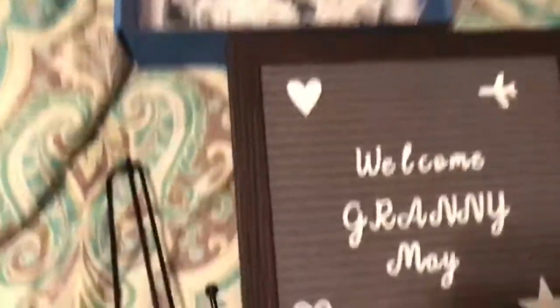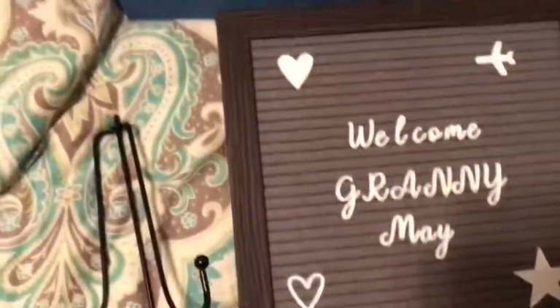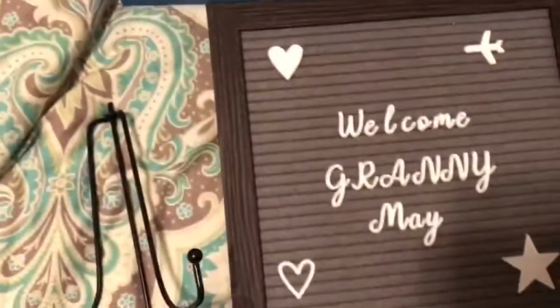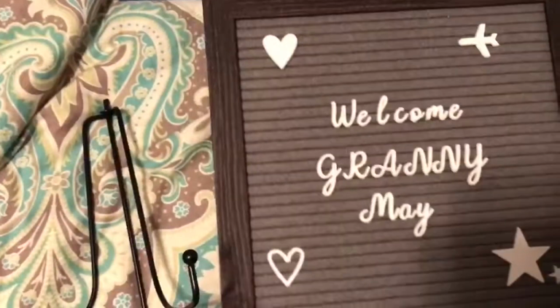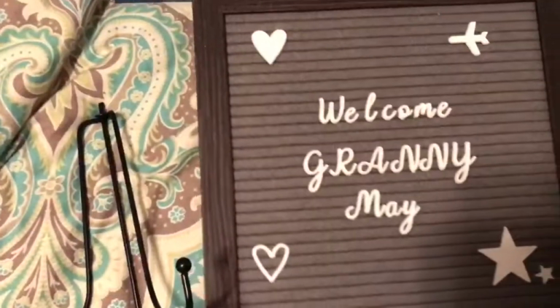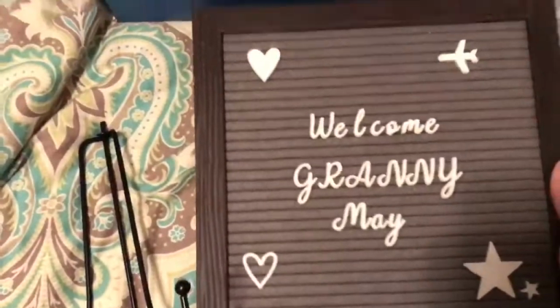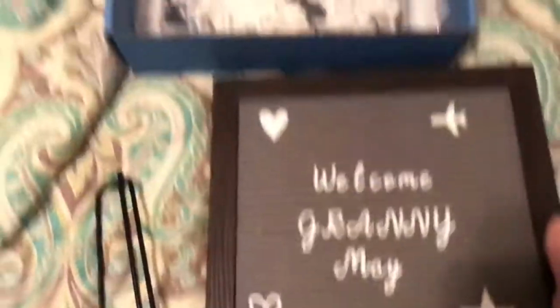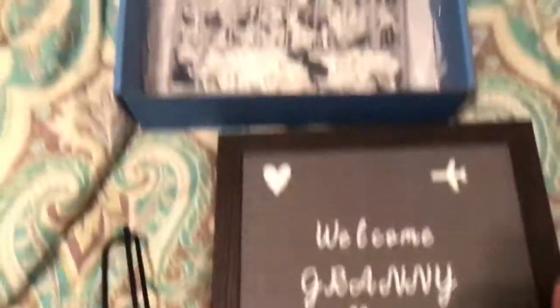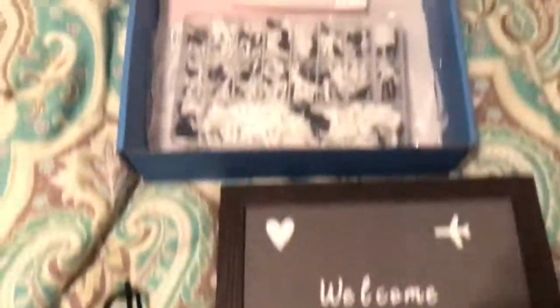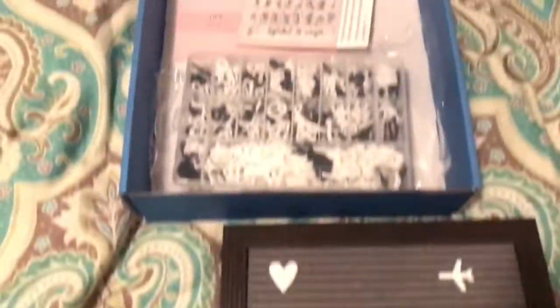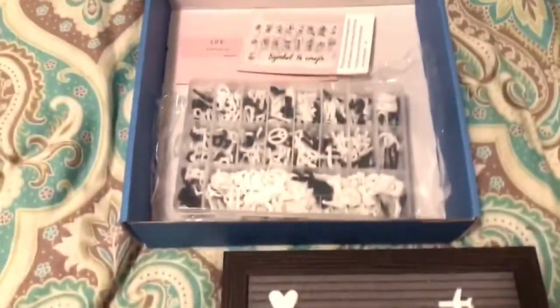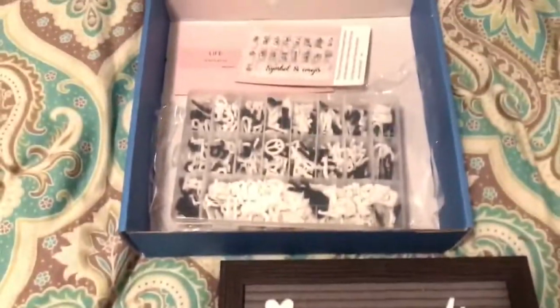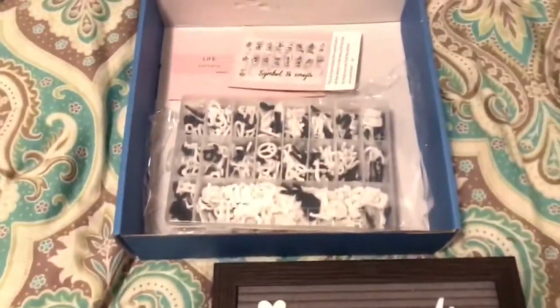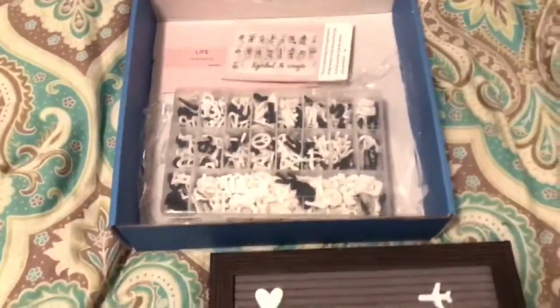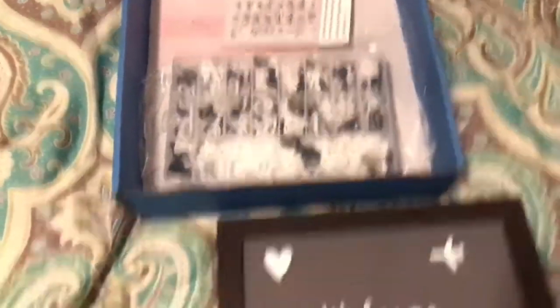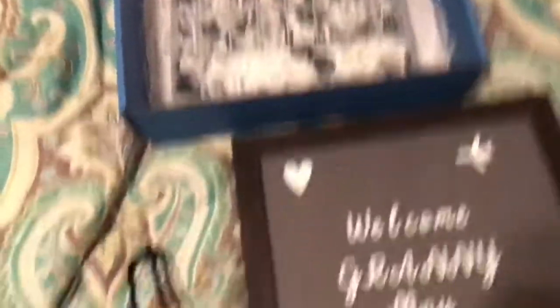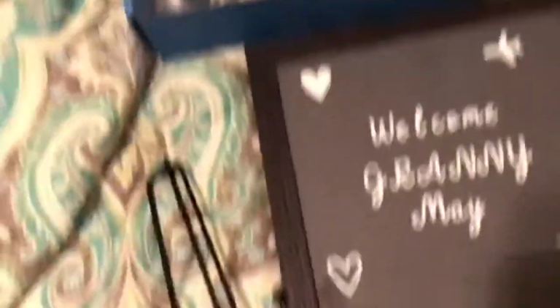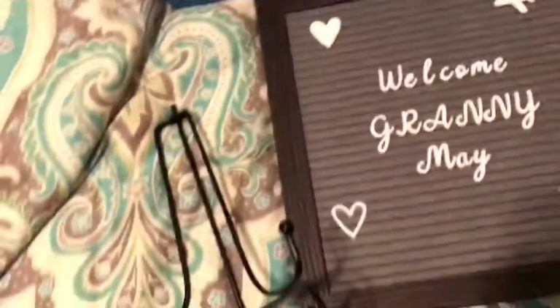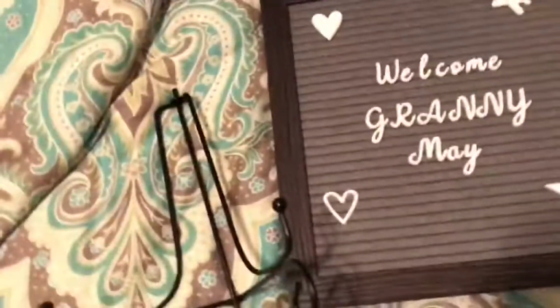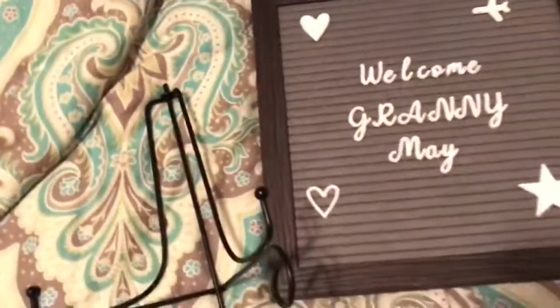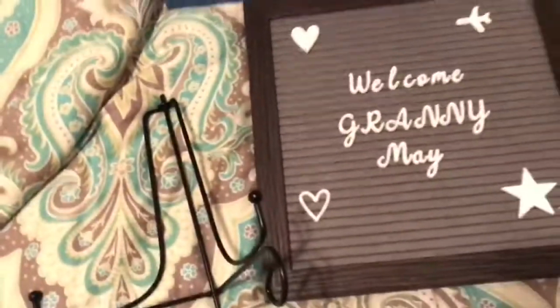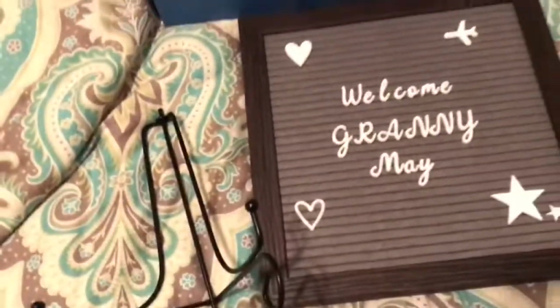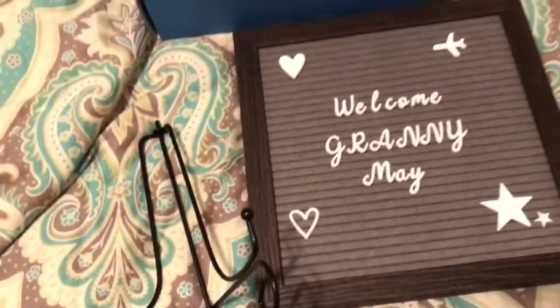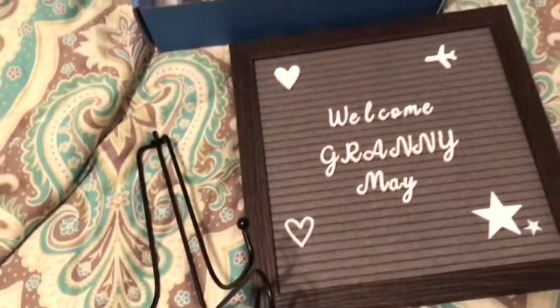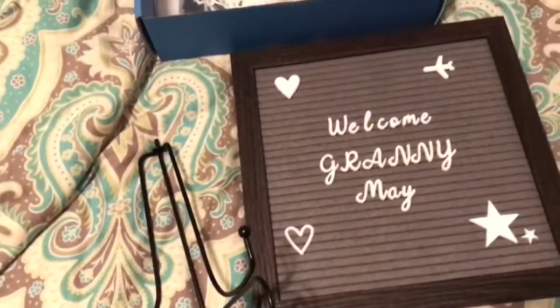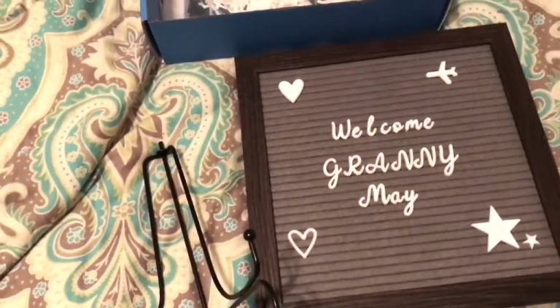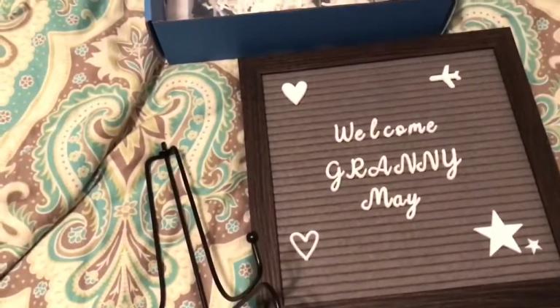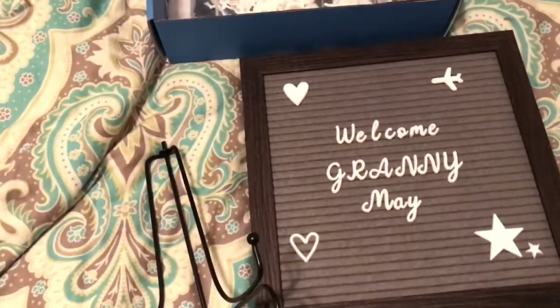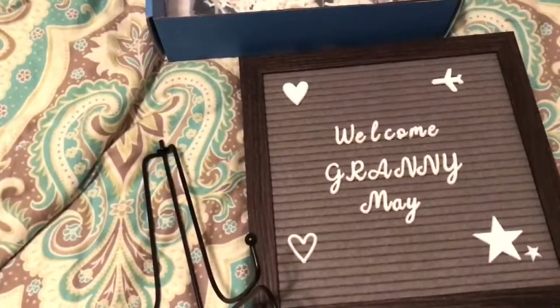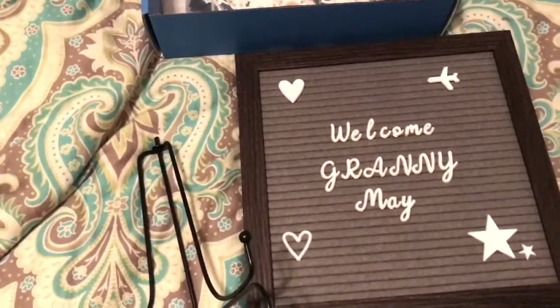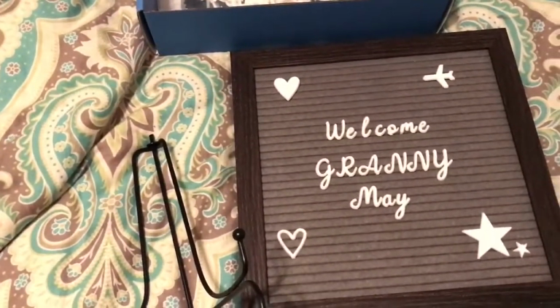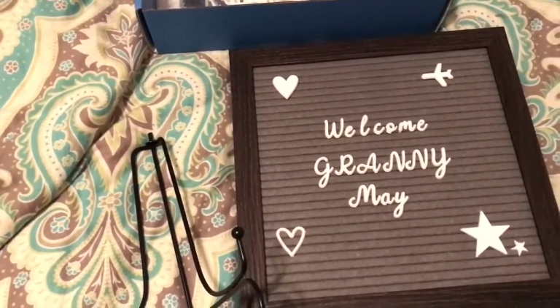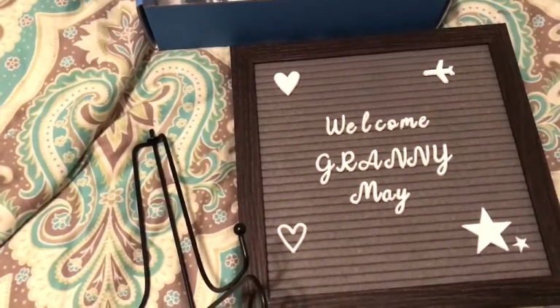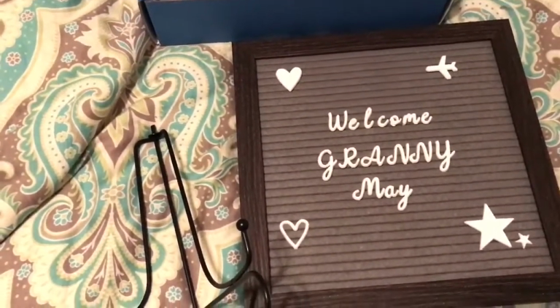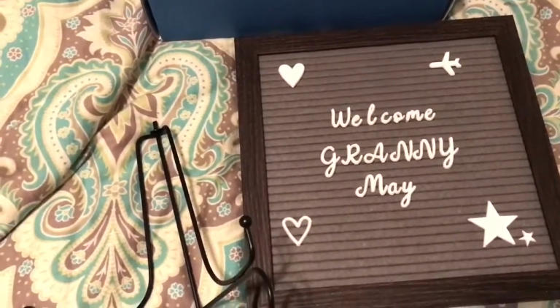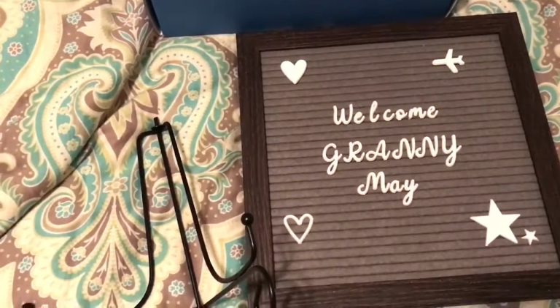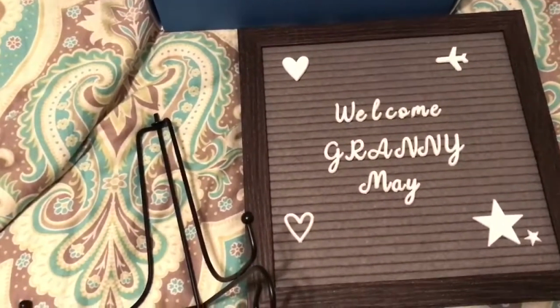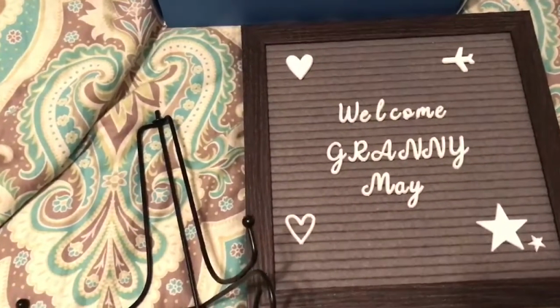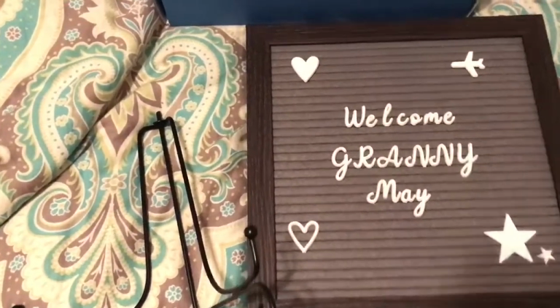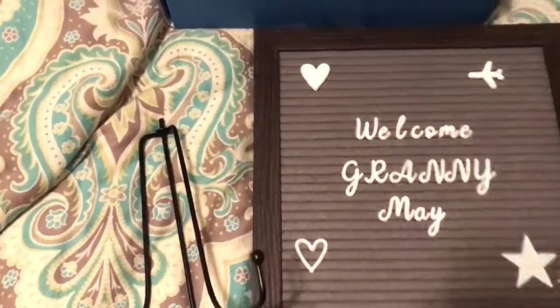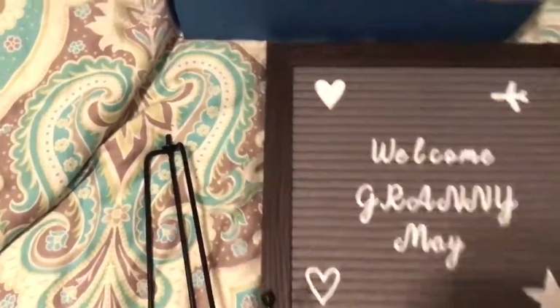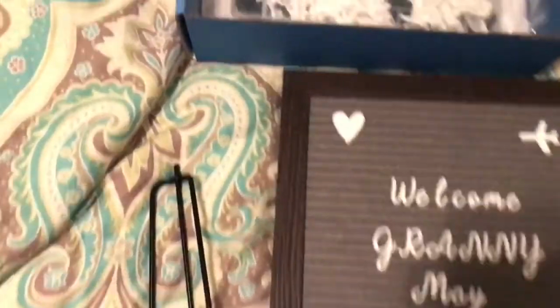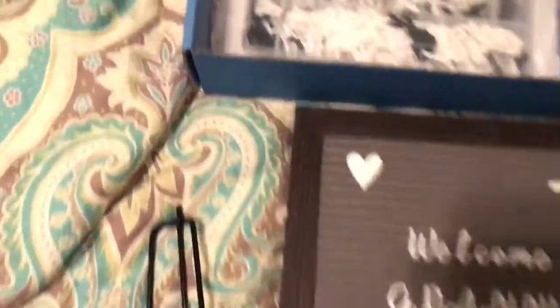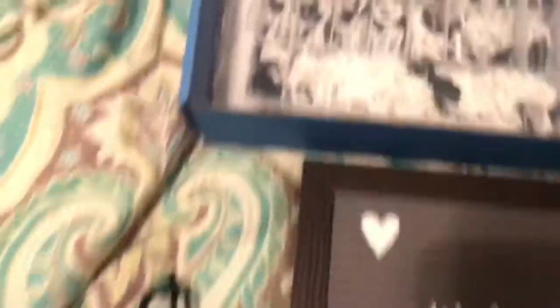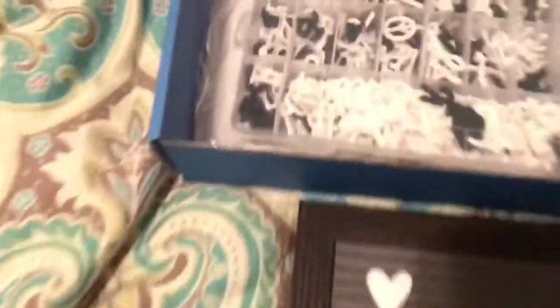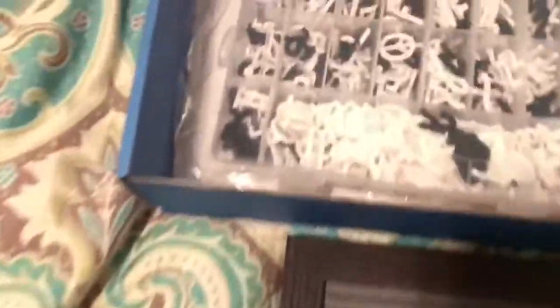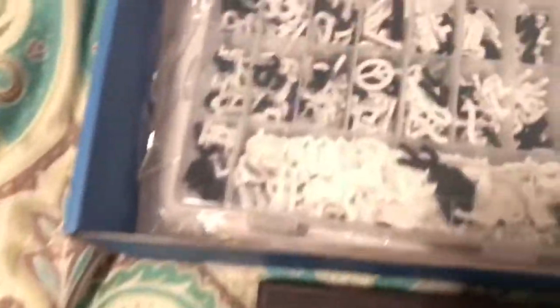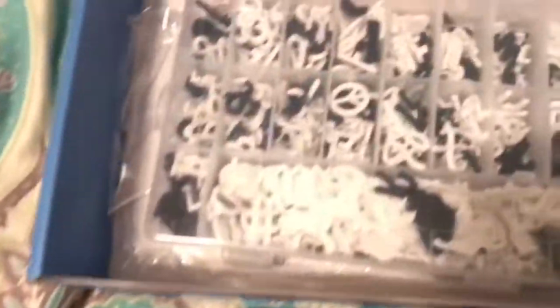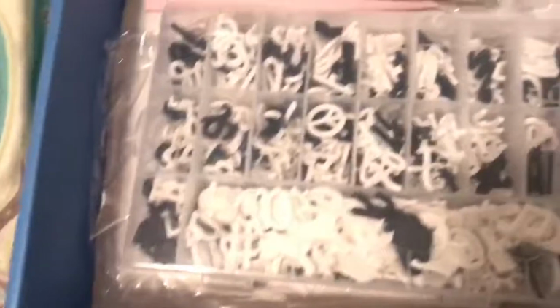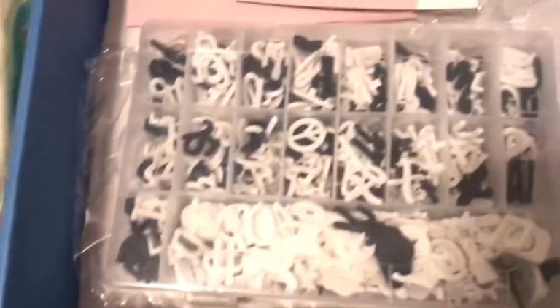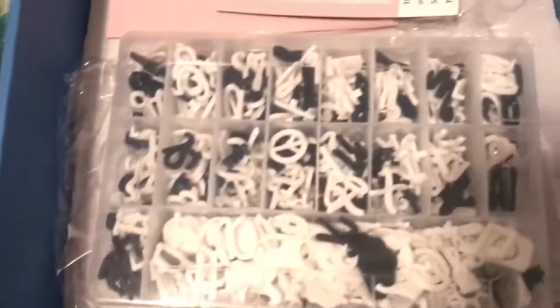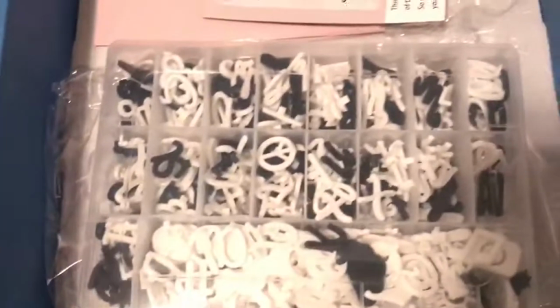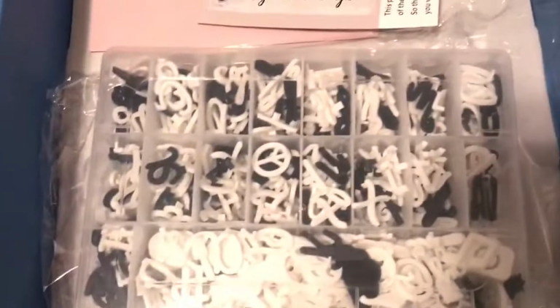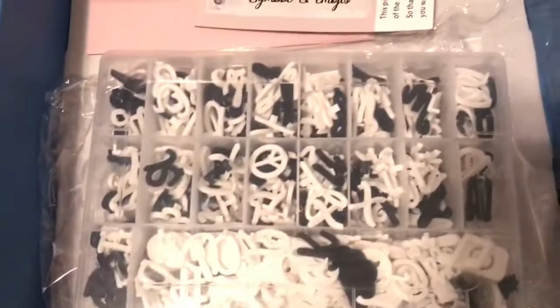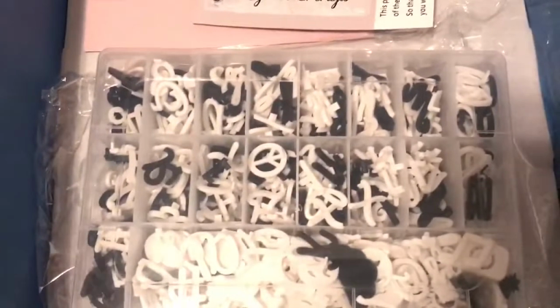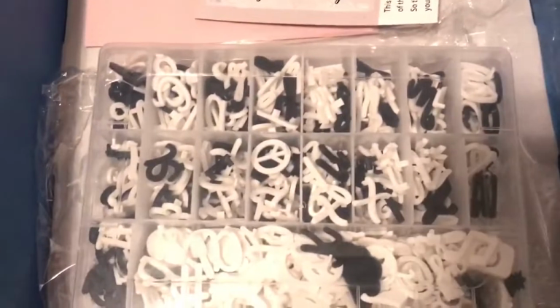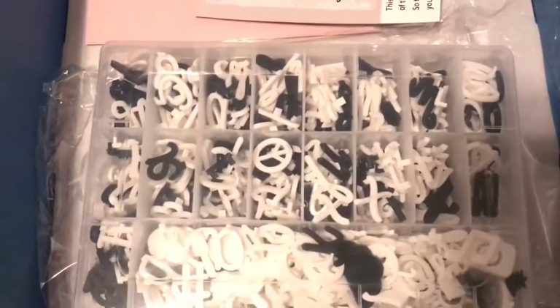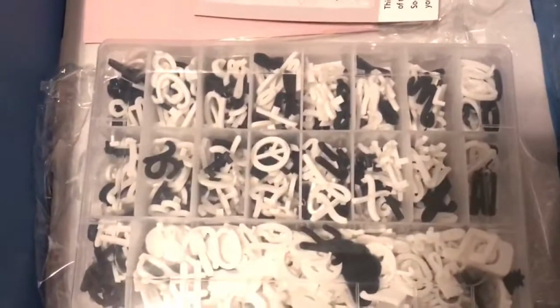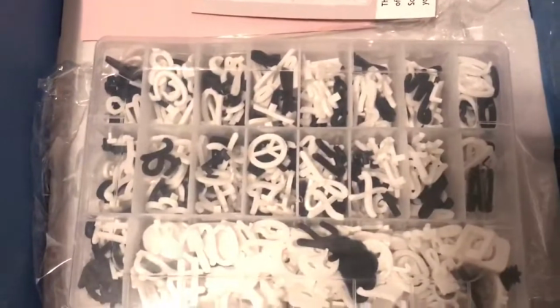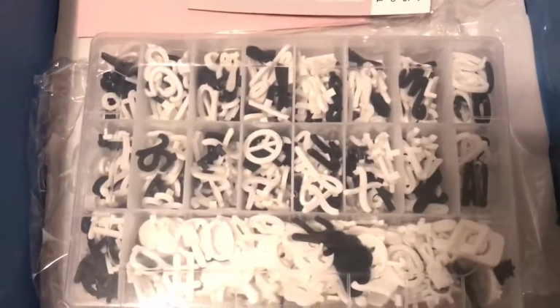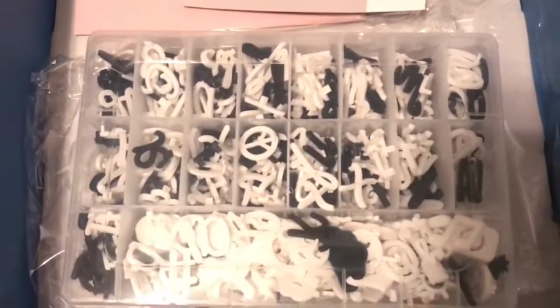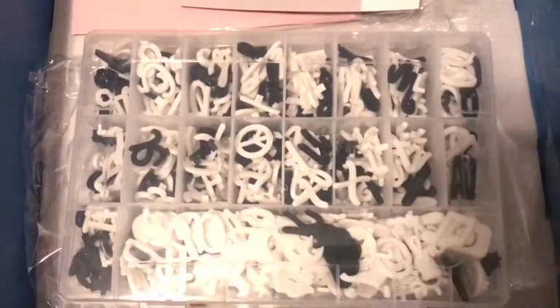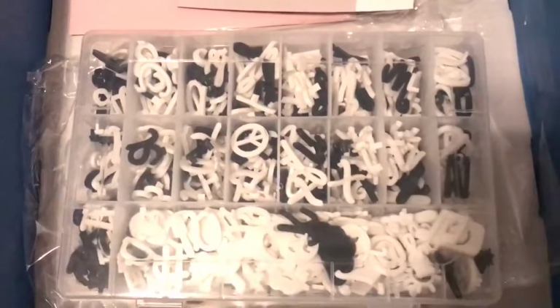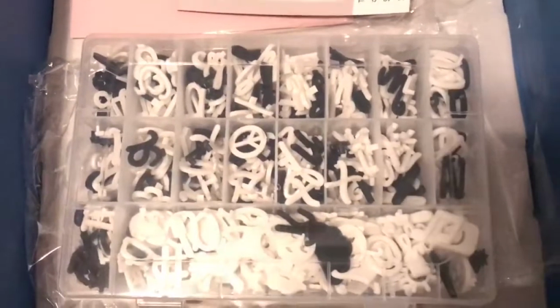Check out the link below. They have another color — they have black — but I love that it comes with the cursive letters on this.